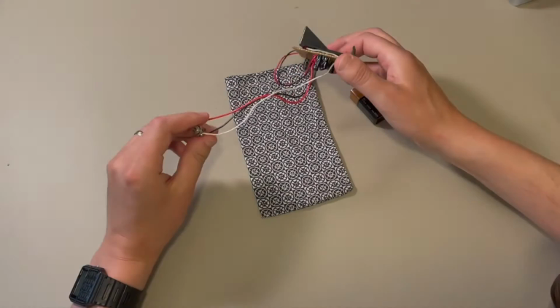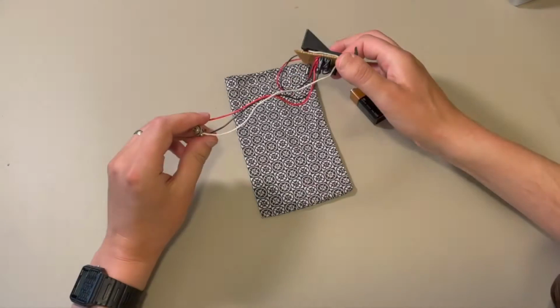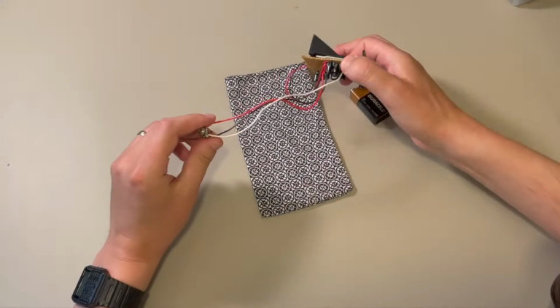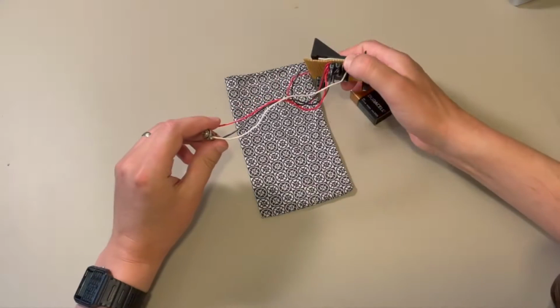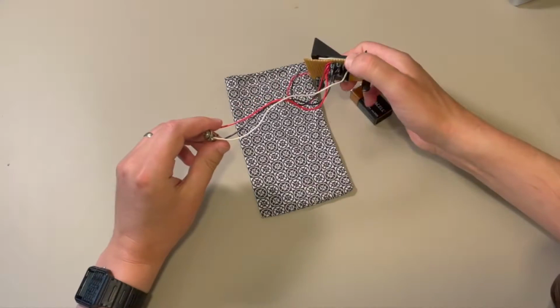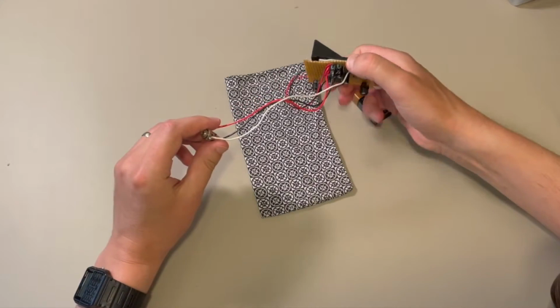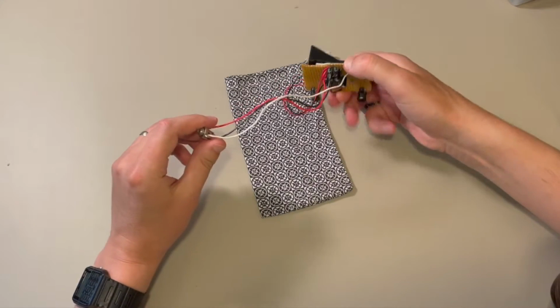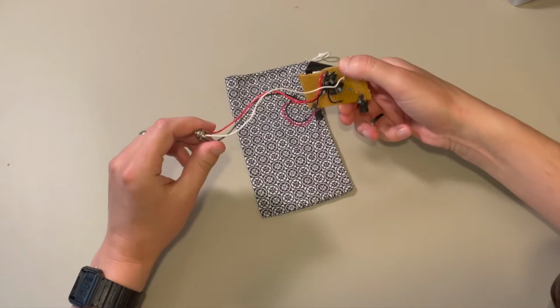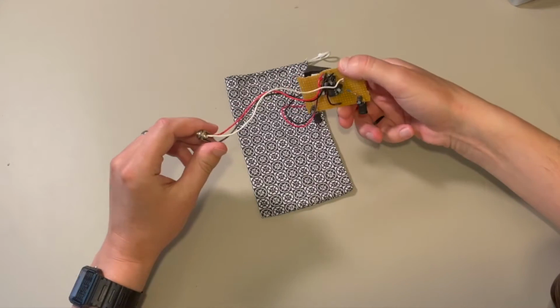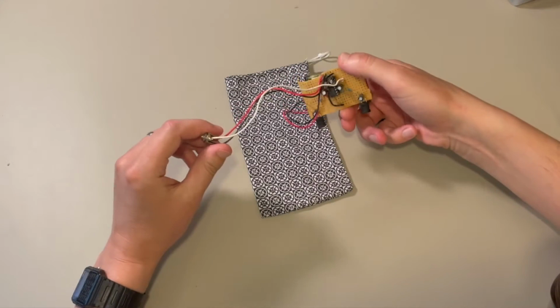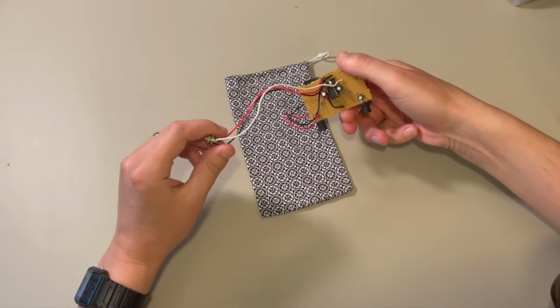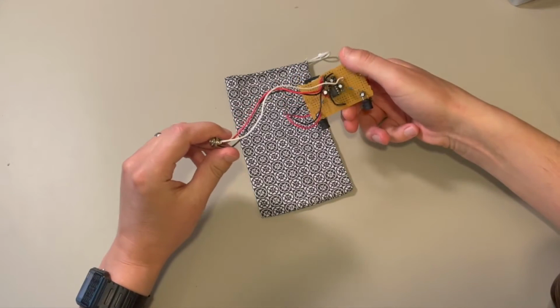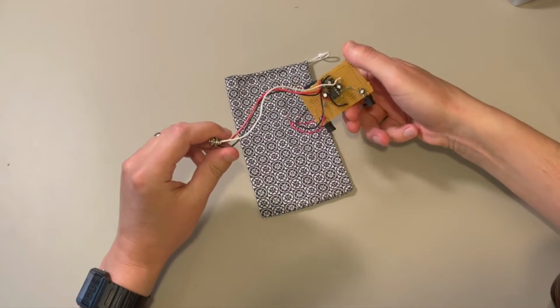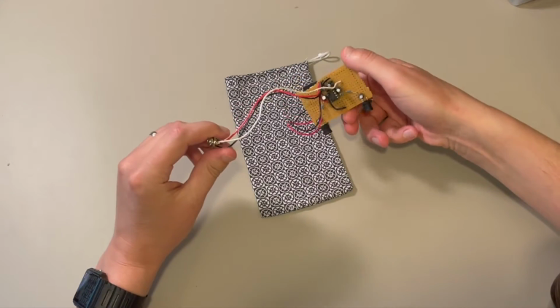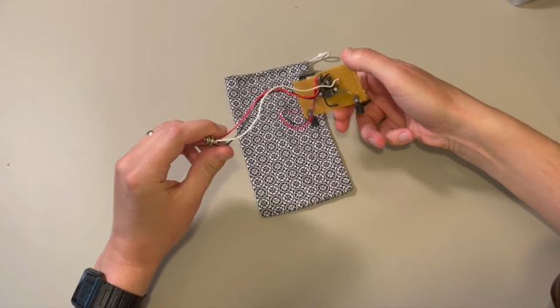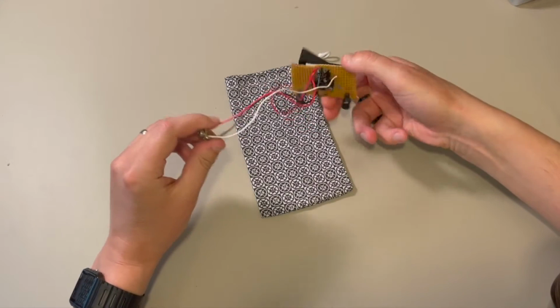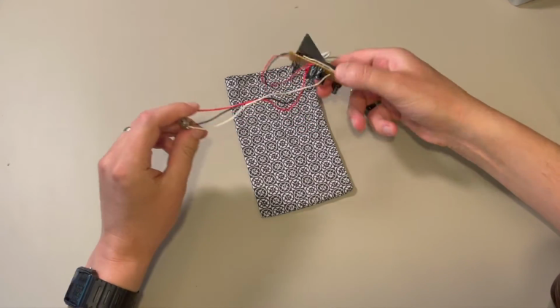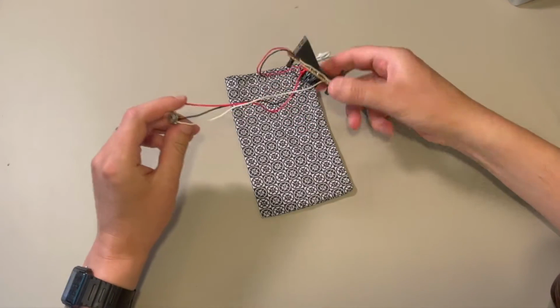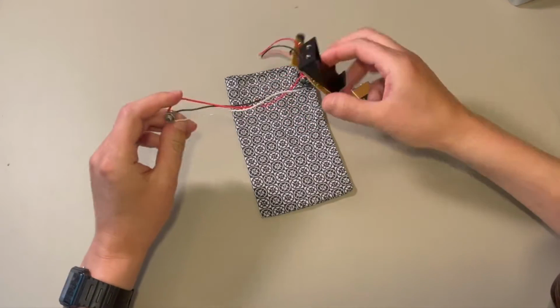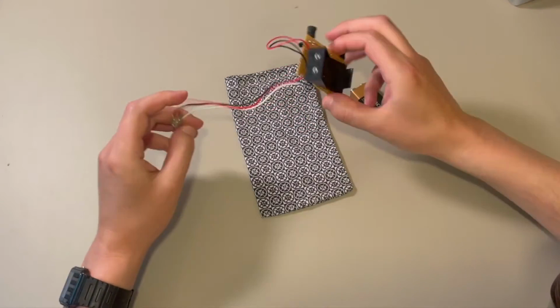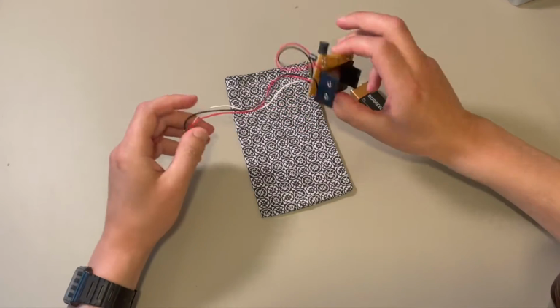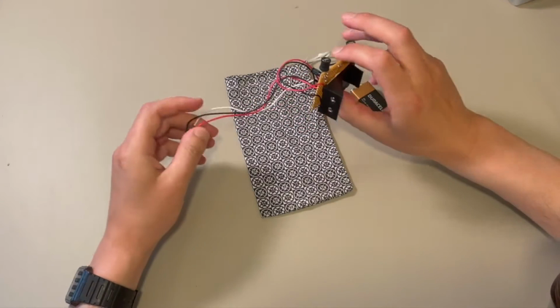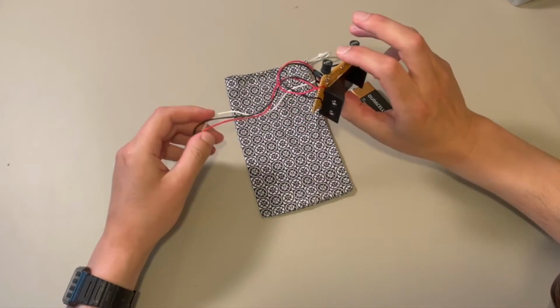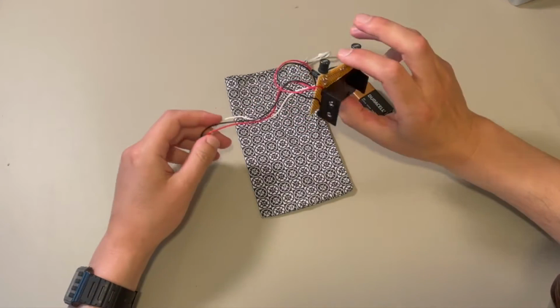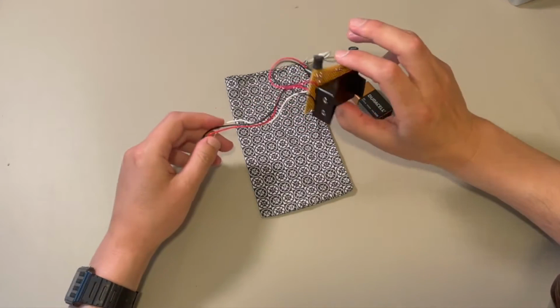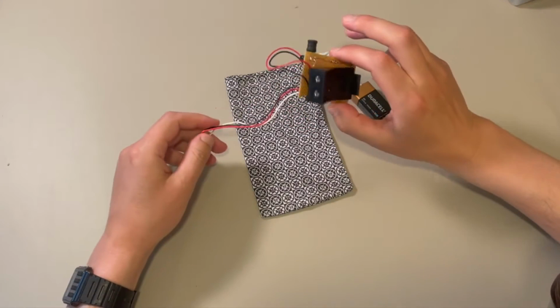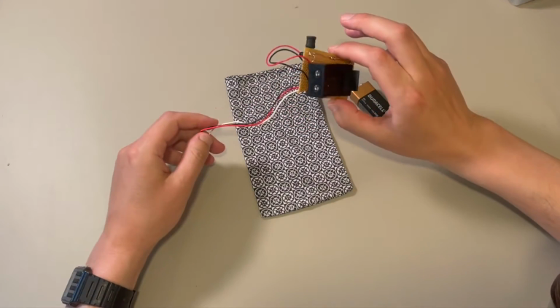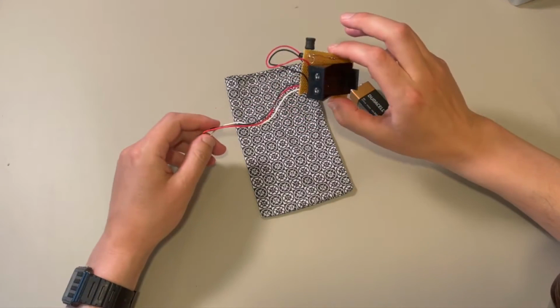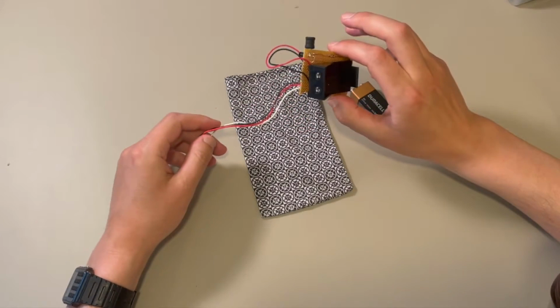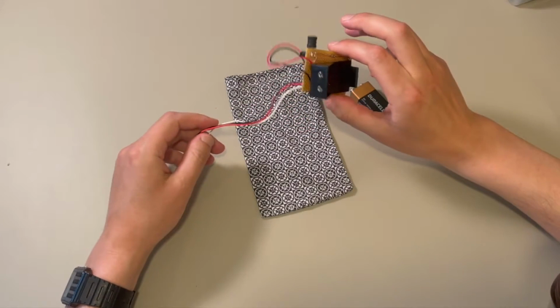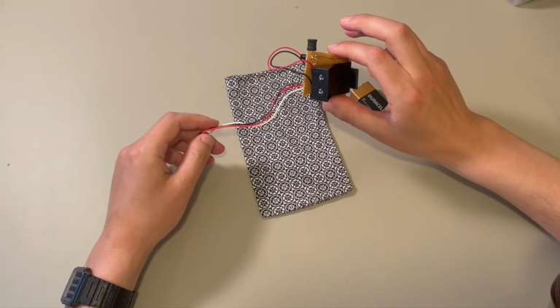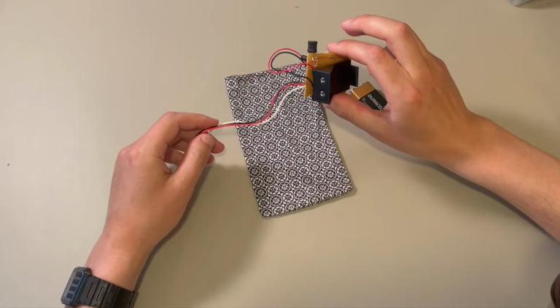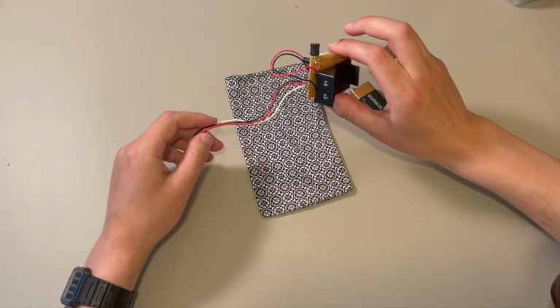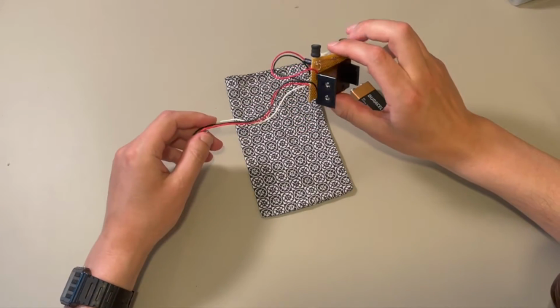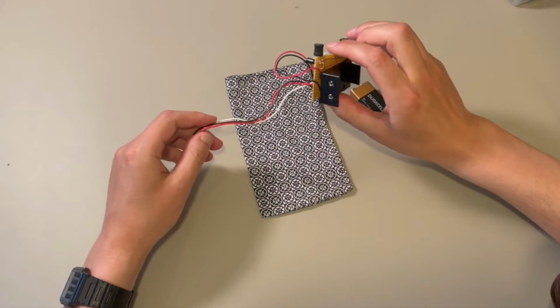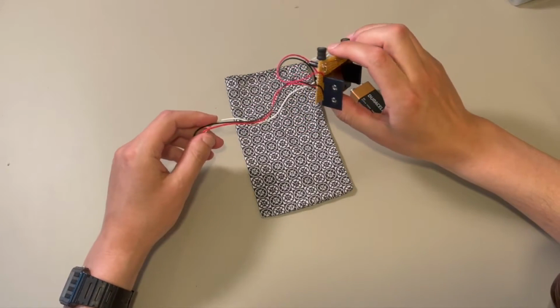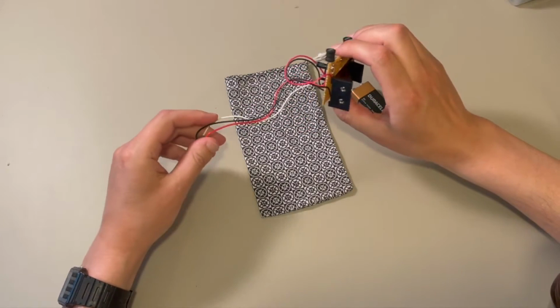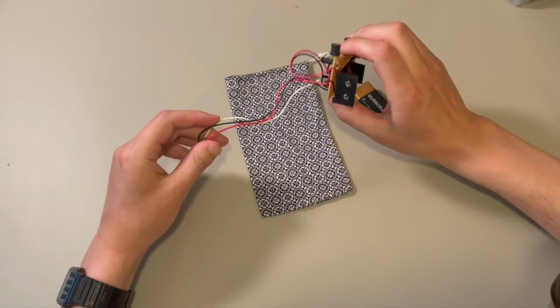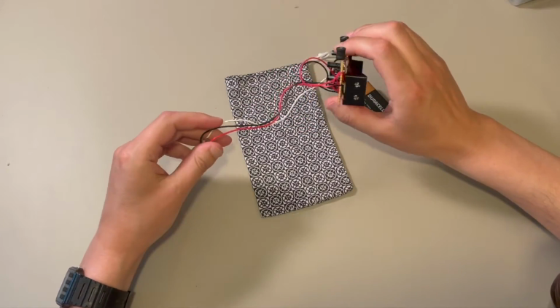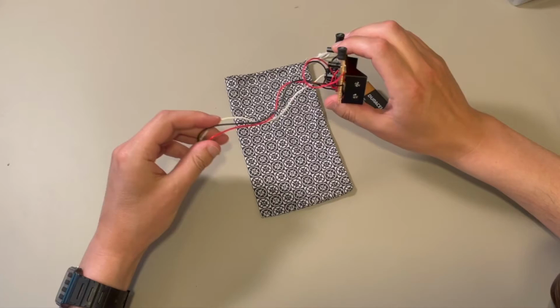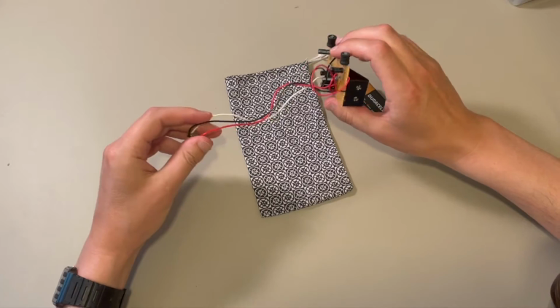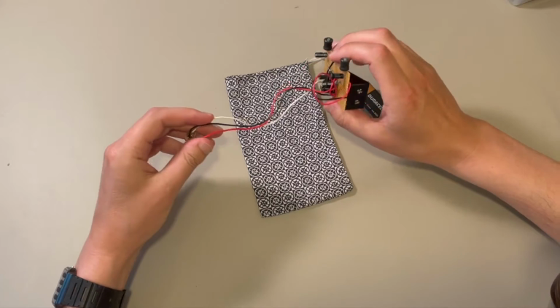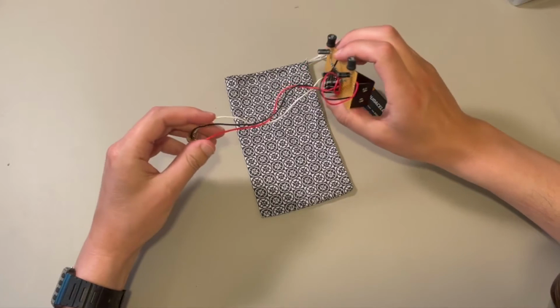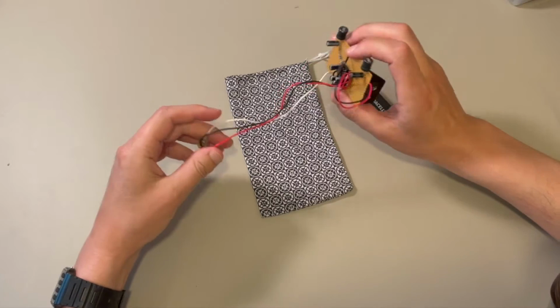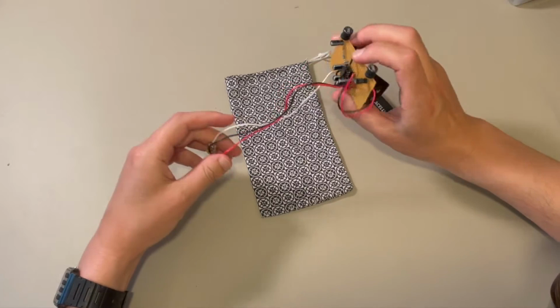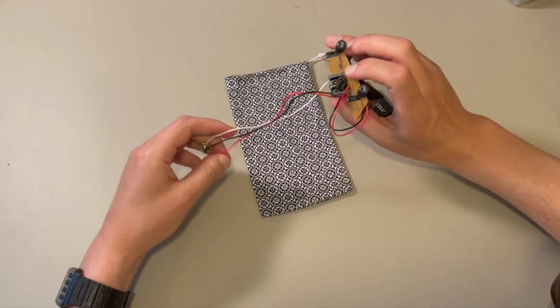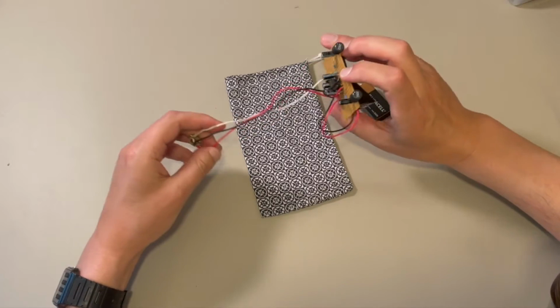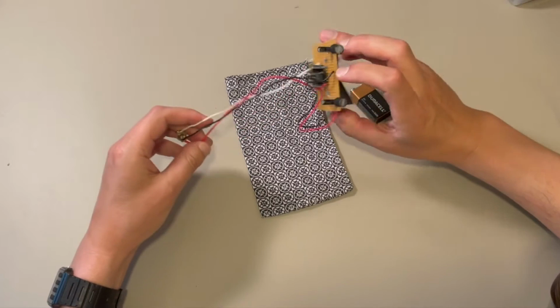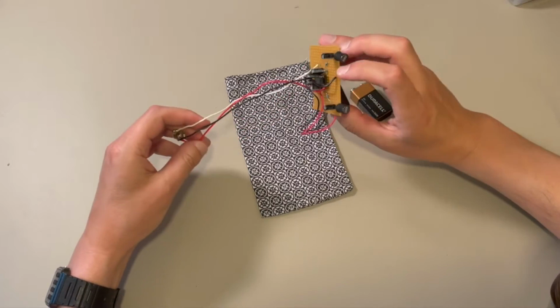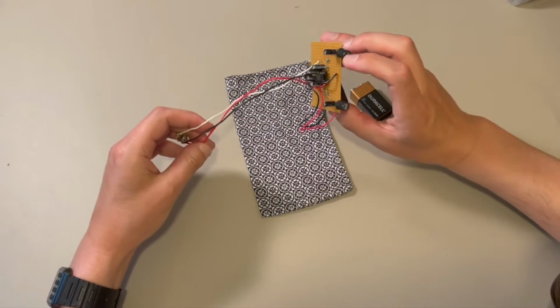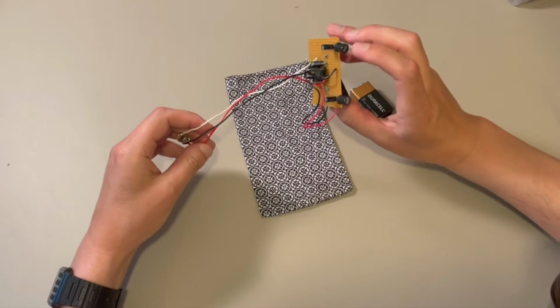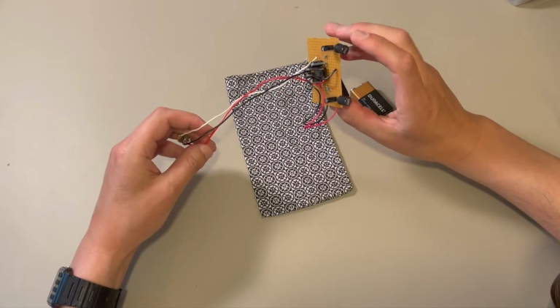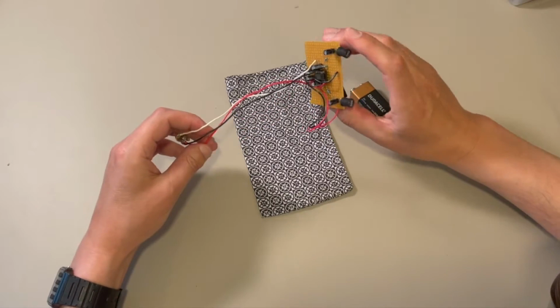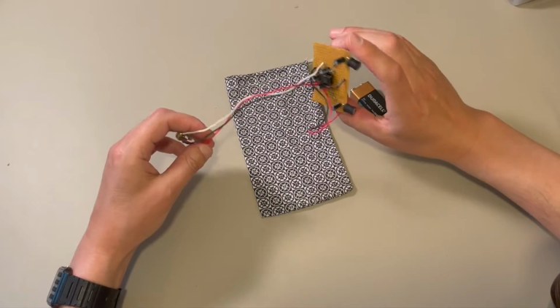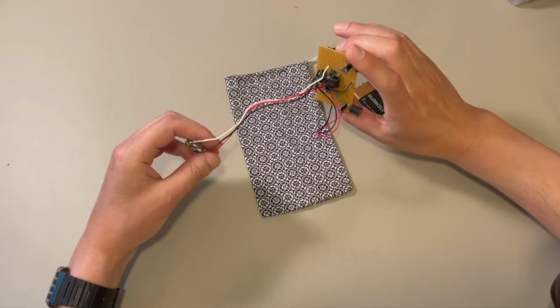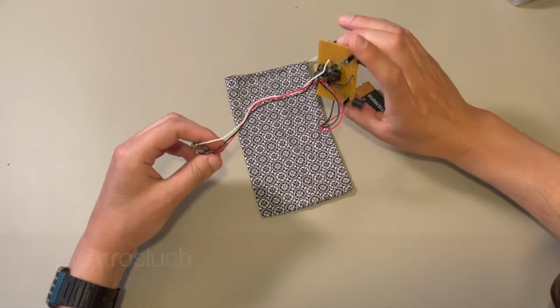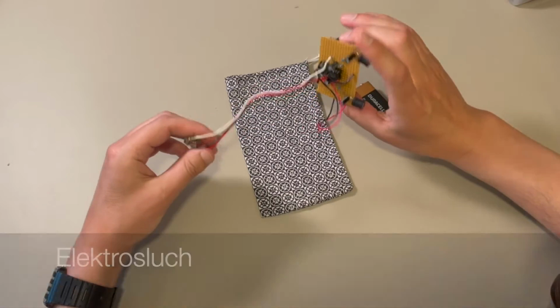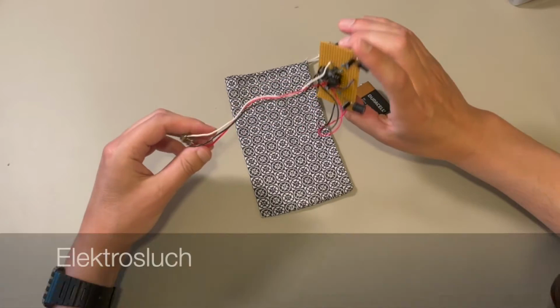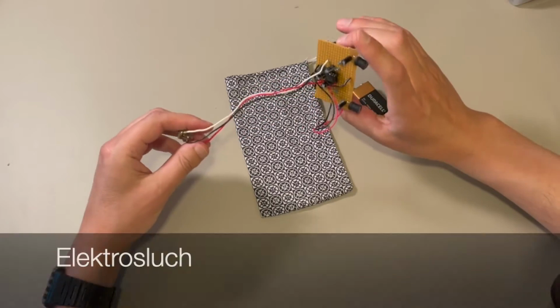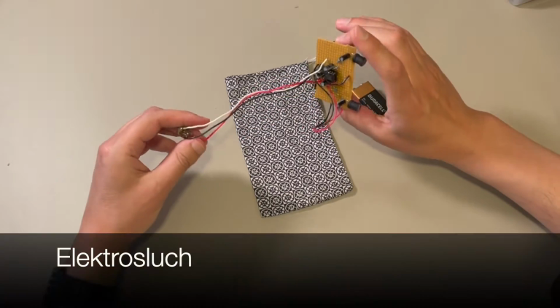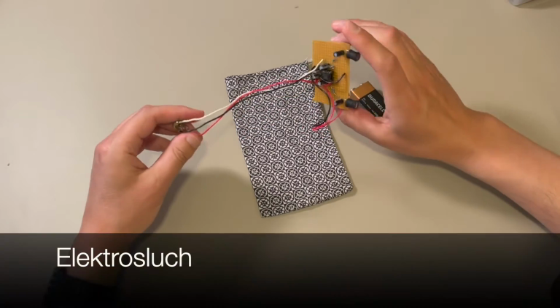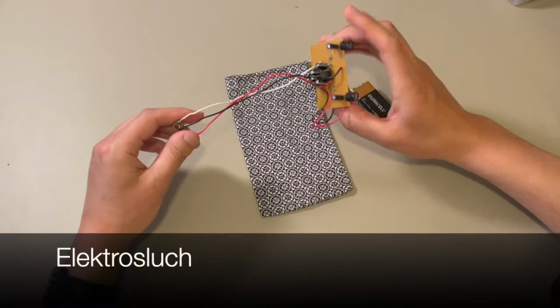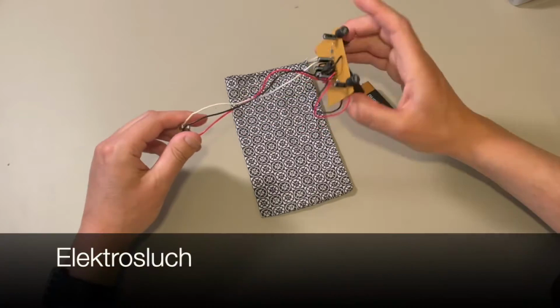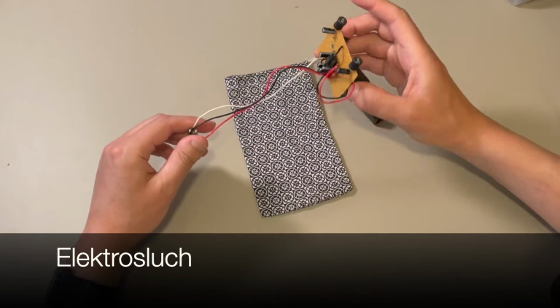All right. Hey, y'all. I was just going through my drawers today, and I stumbled upon my electro-sloosh.